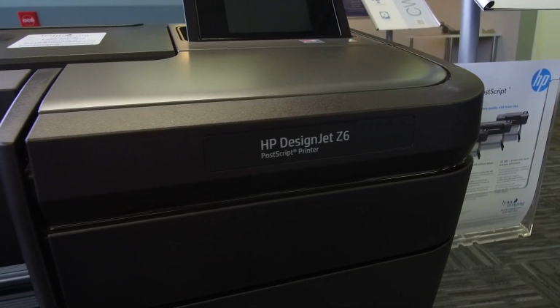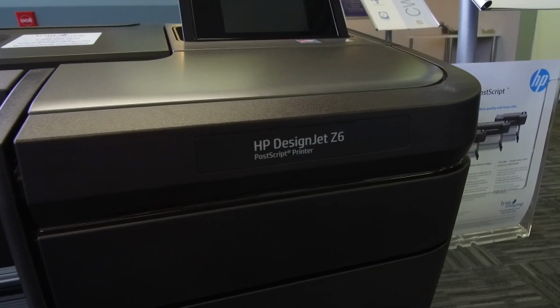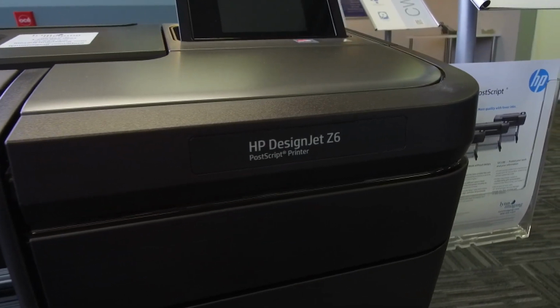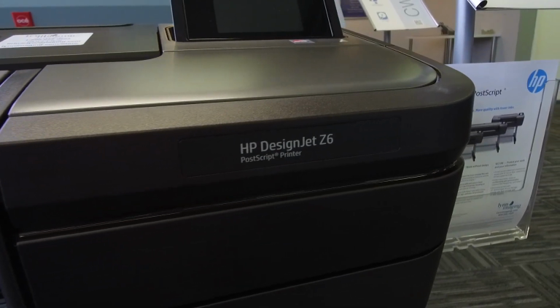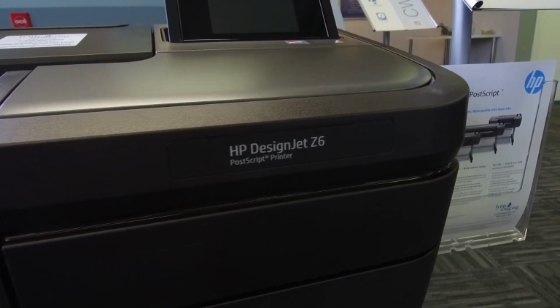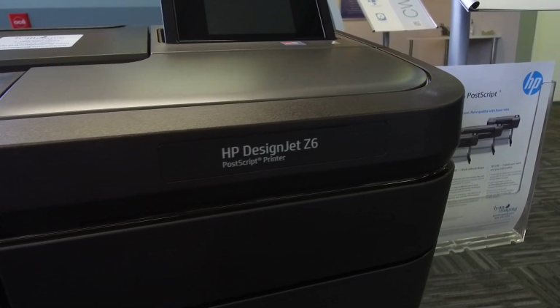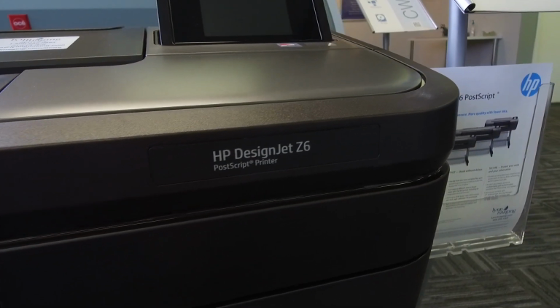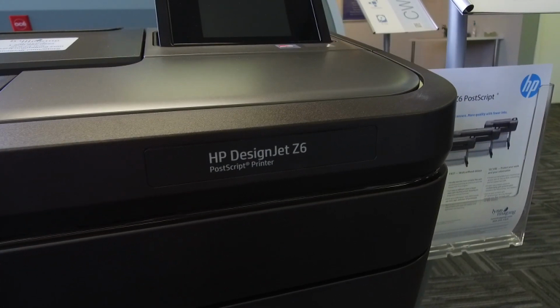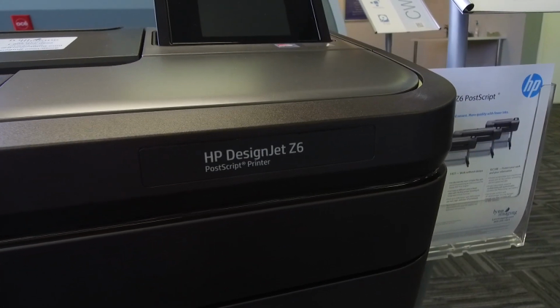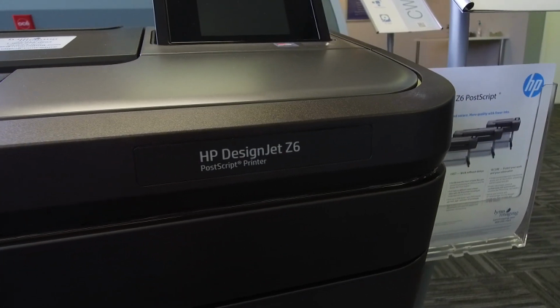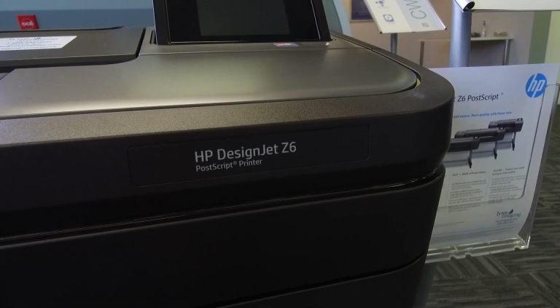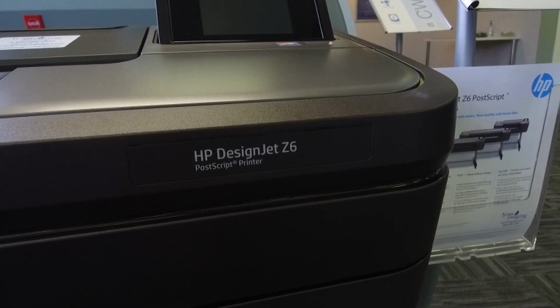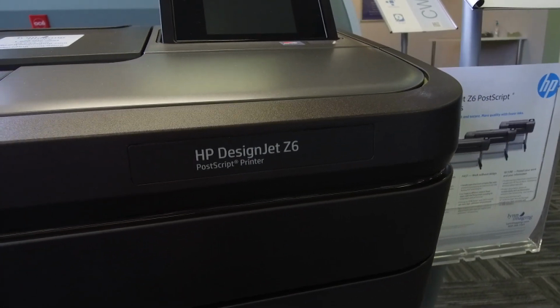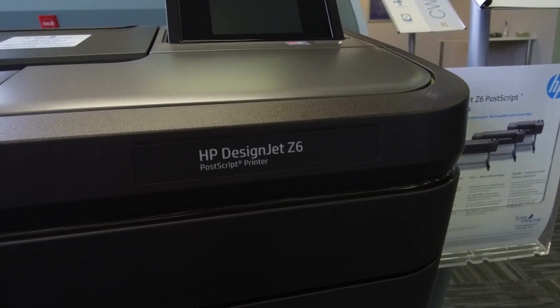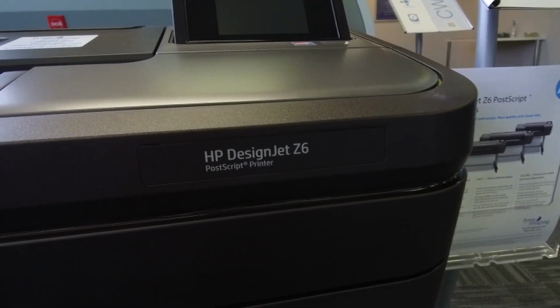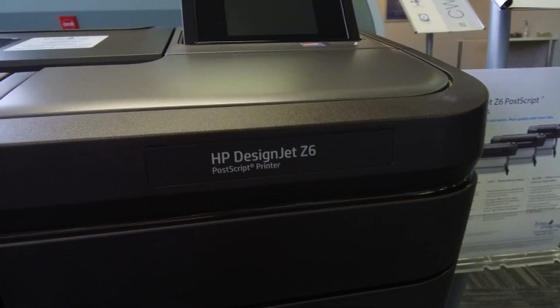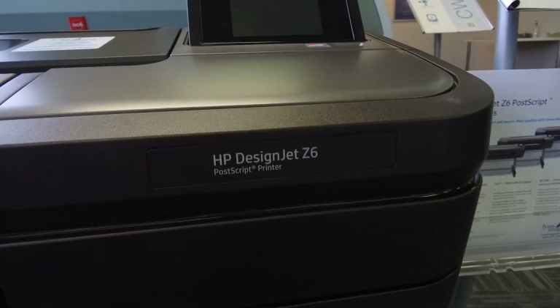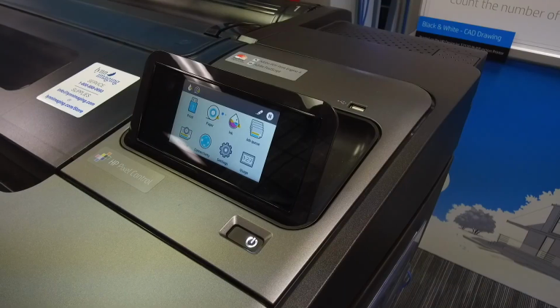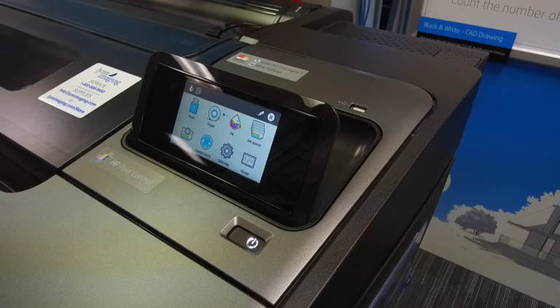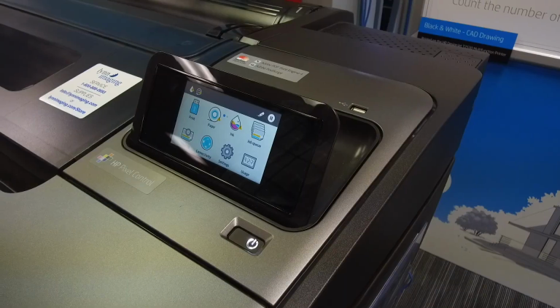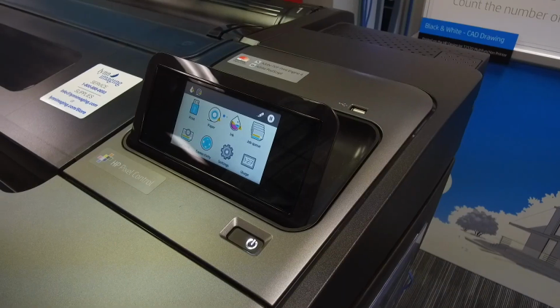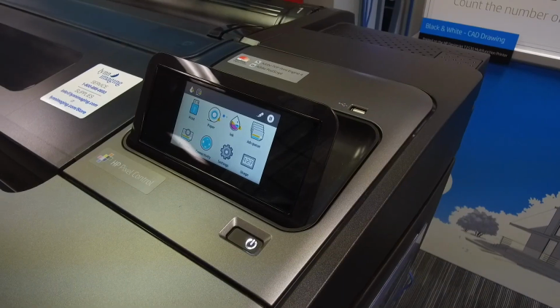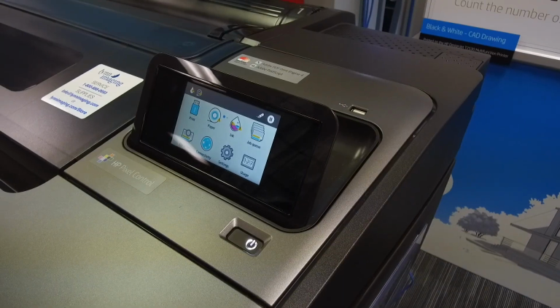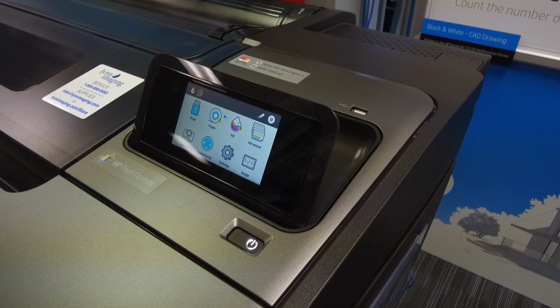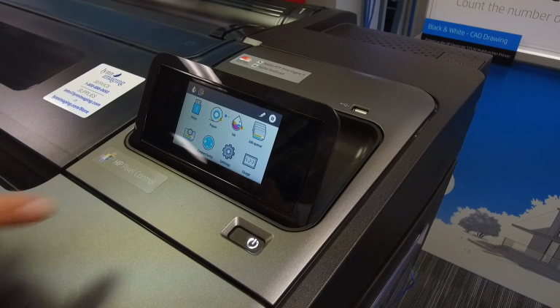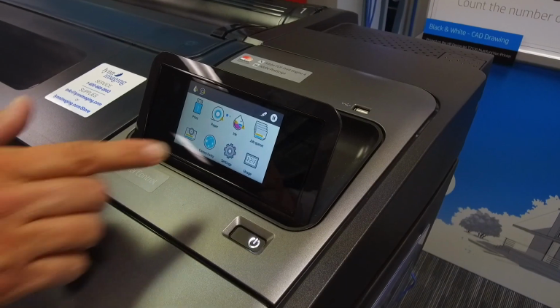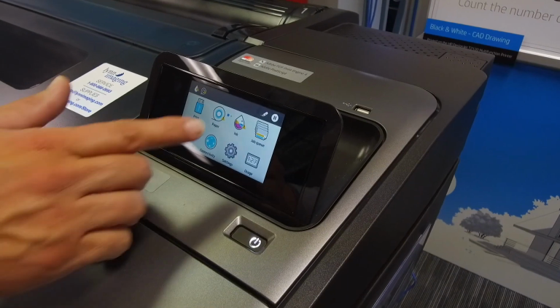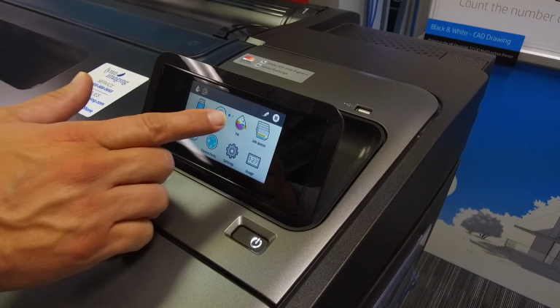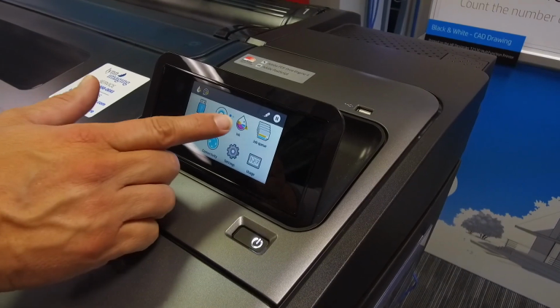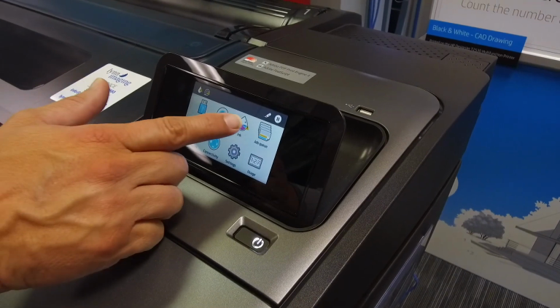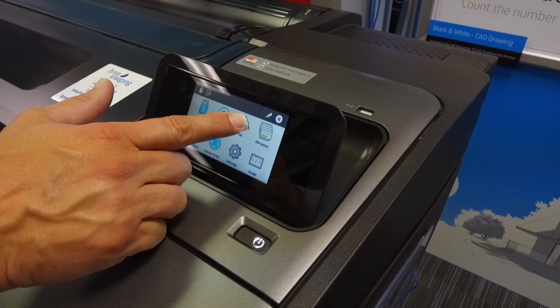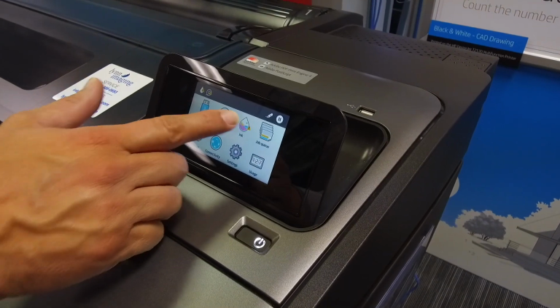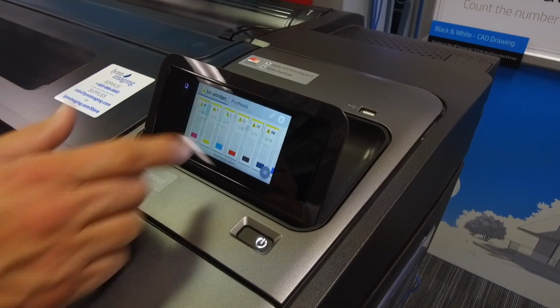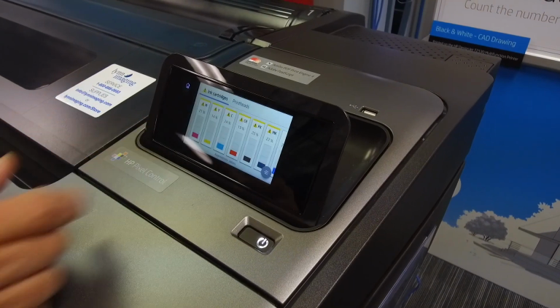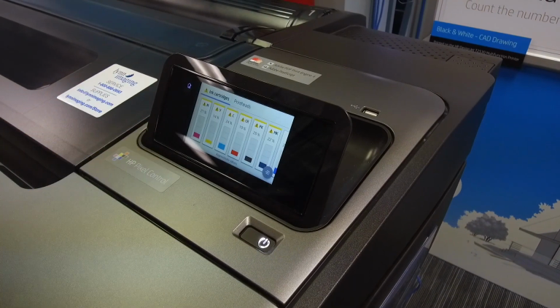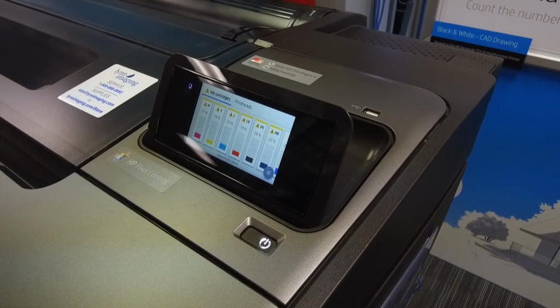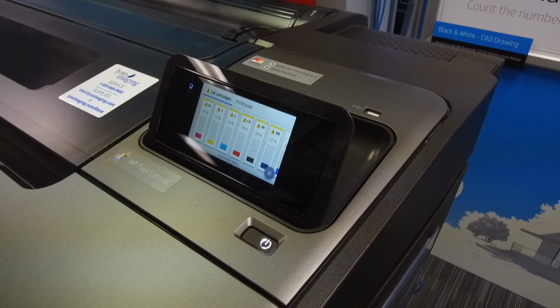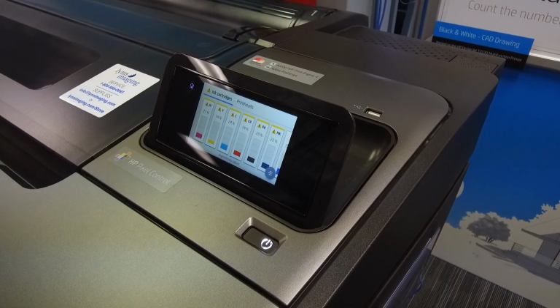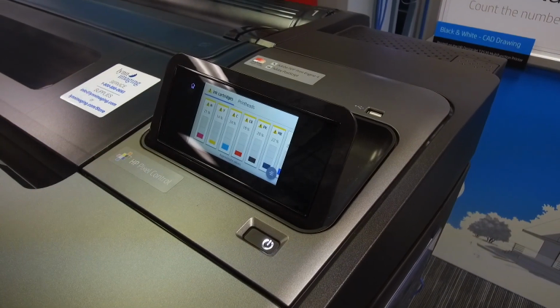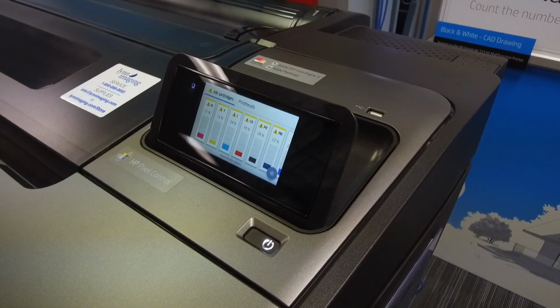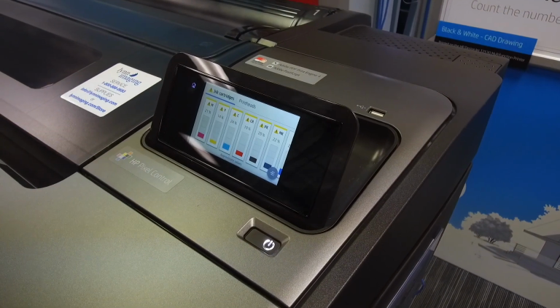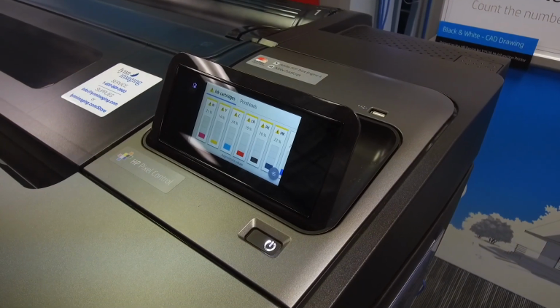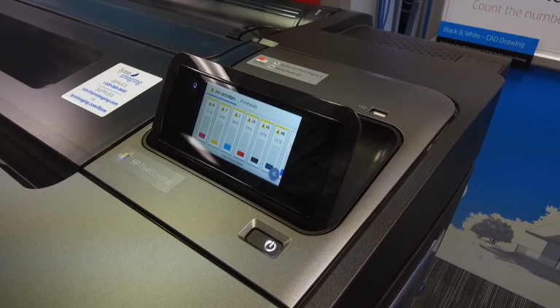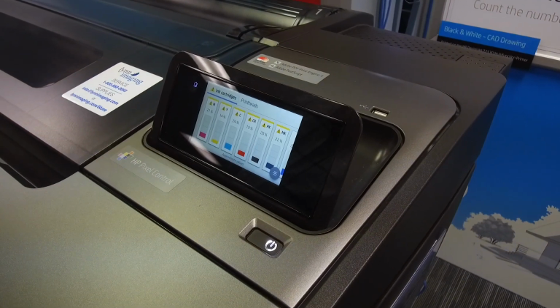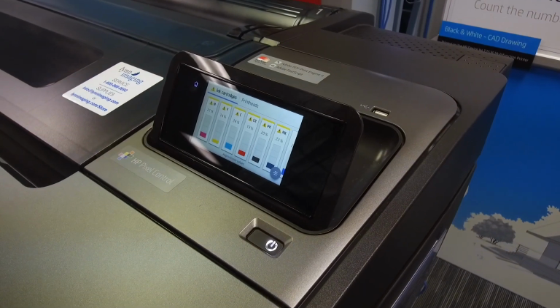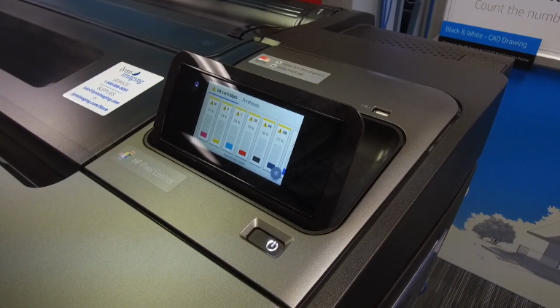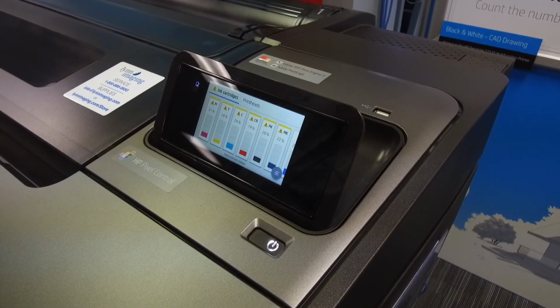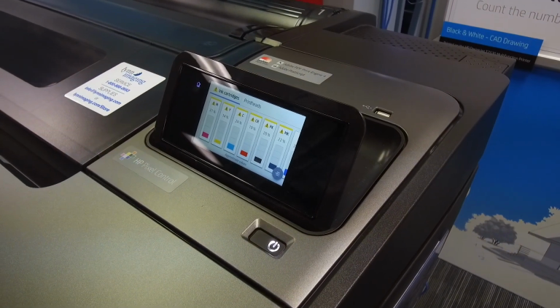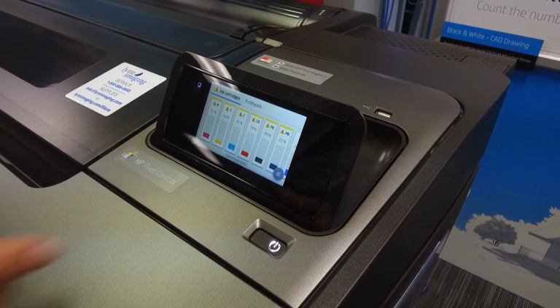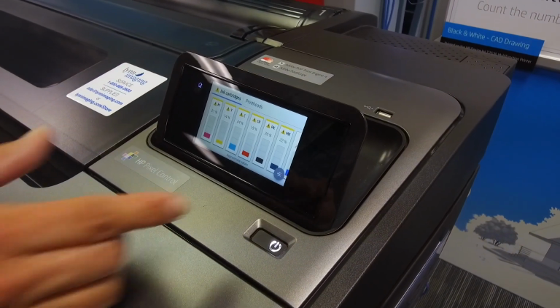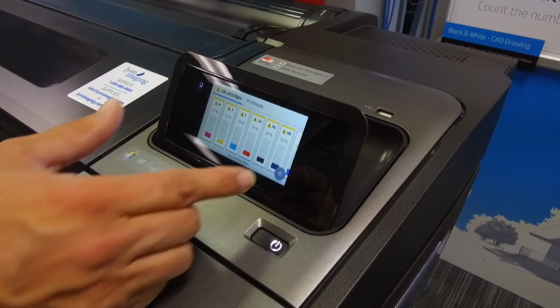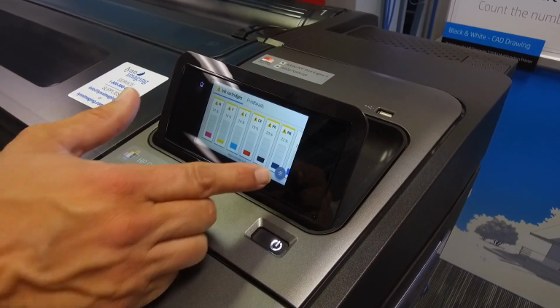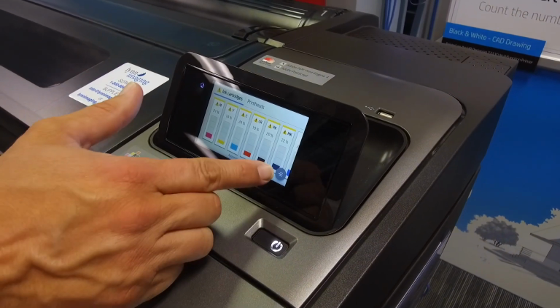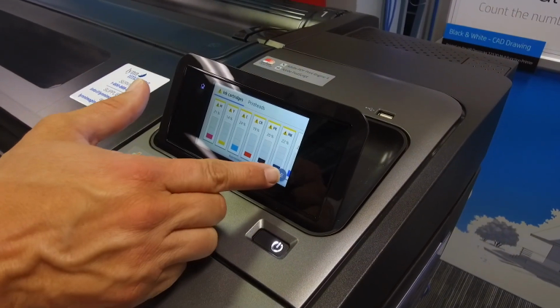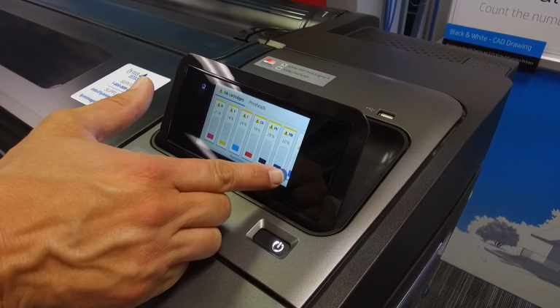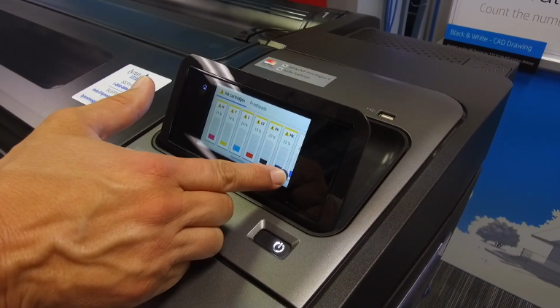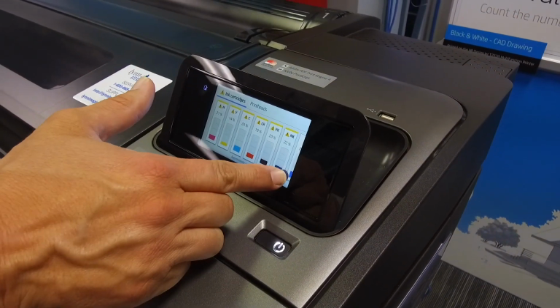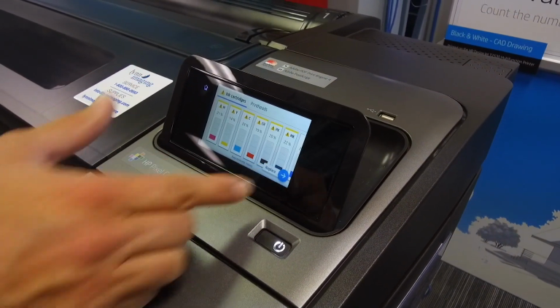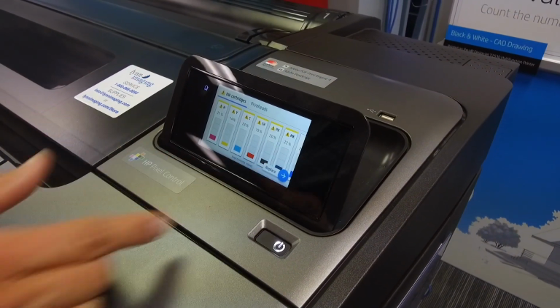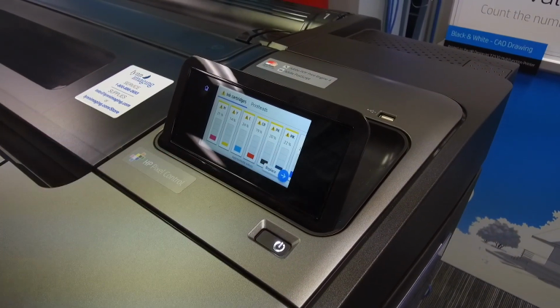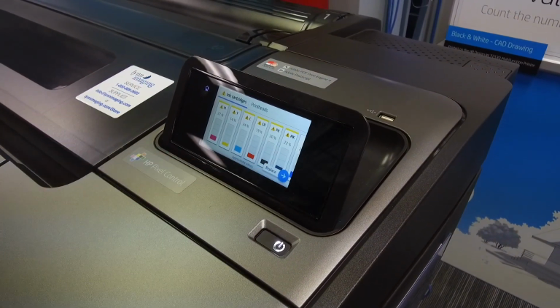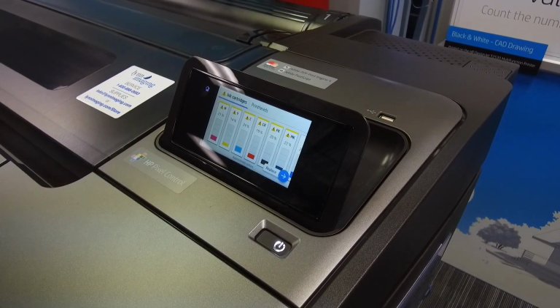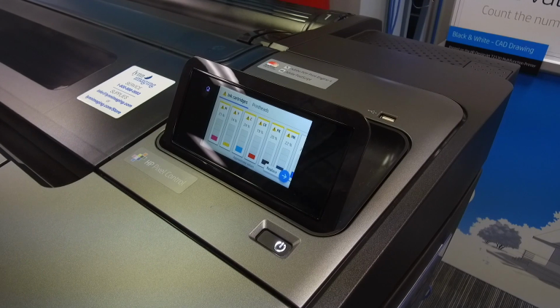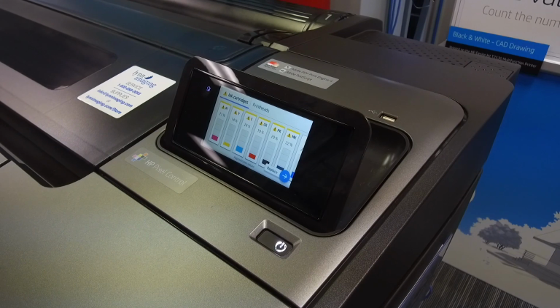First, from the control panel, select ink. It will show you your ink levels and alert you if any need to be replaced.